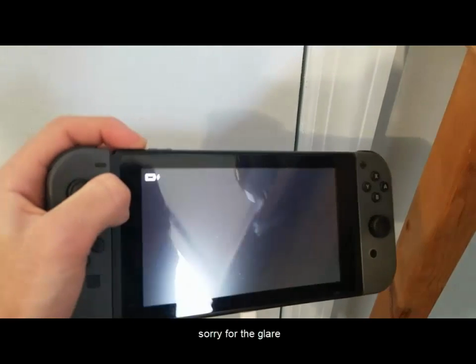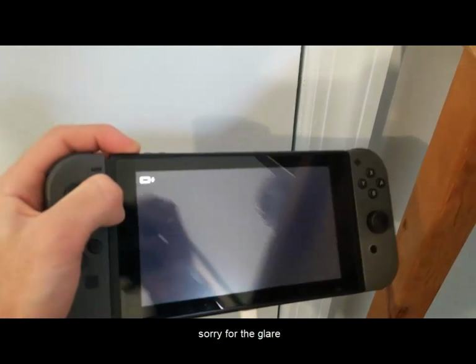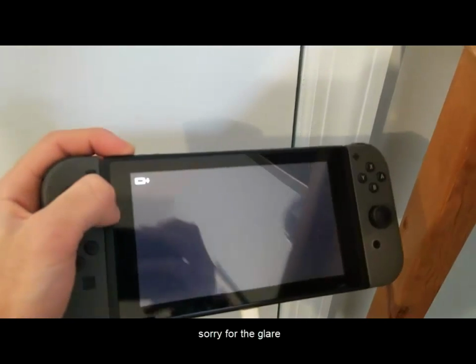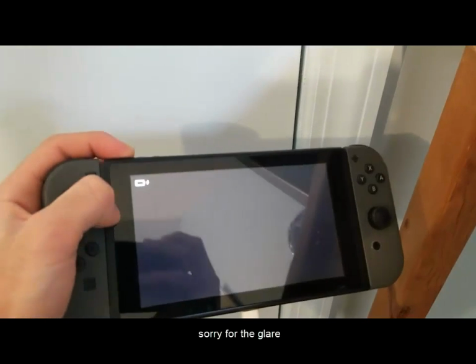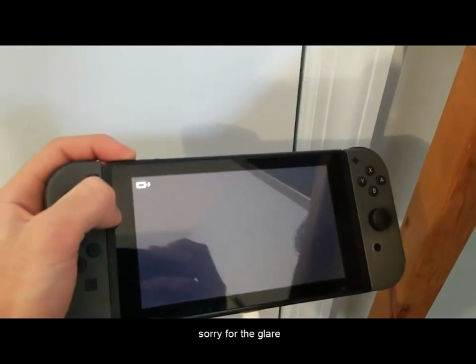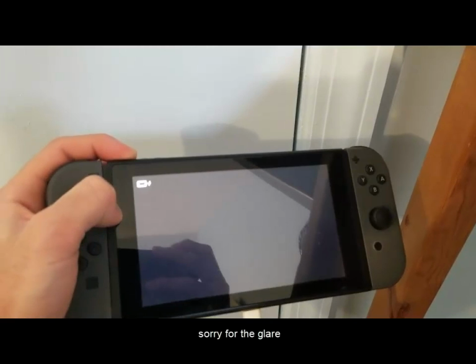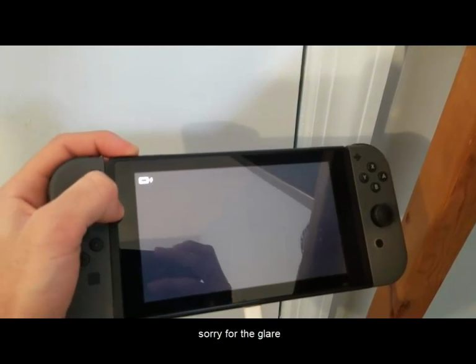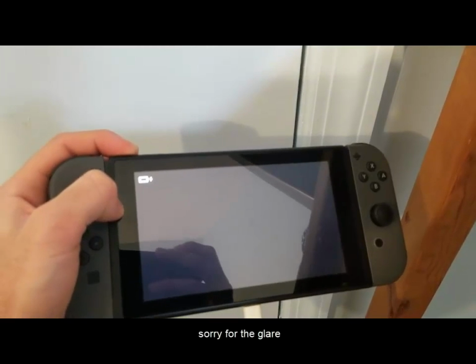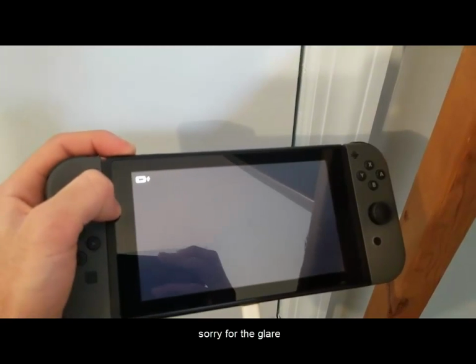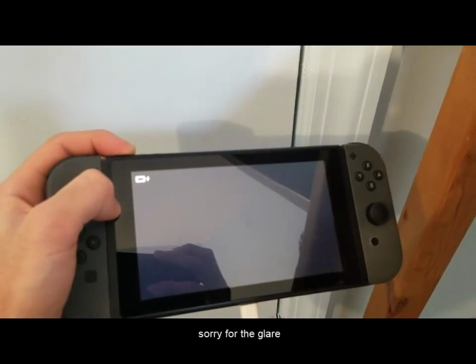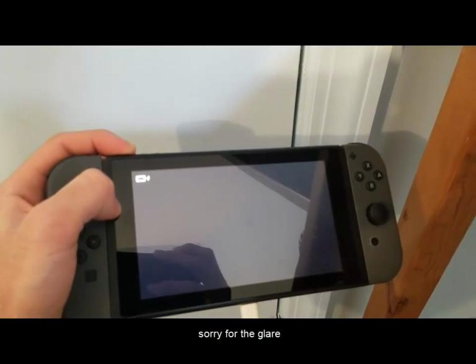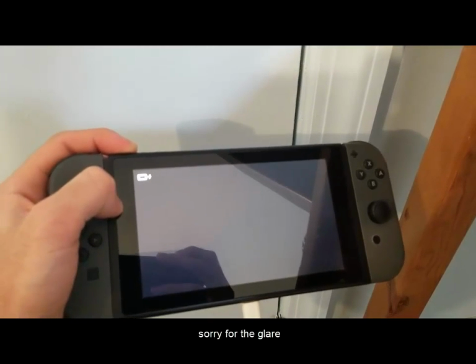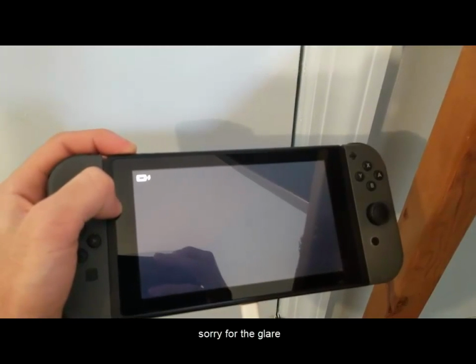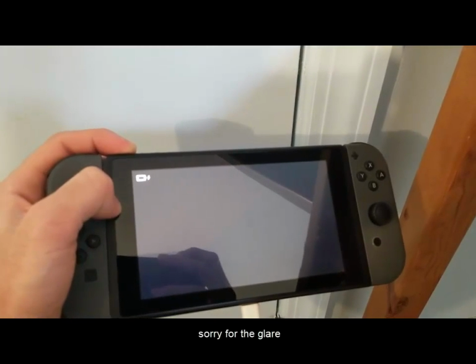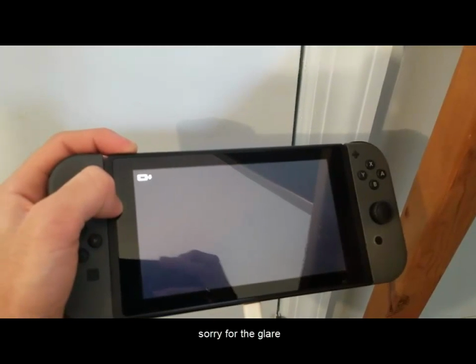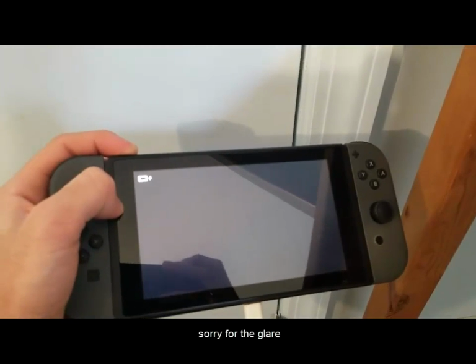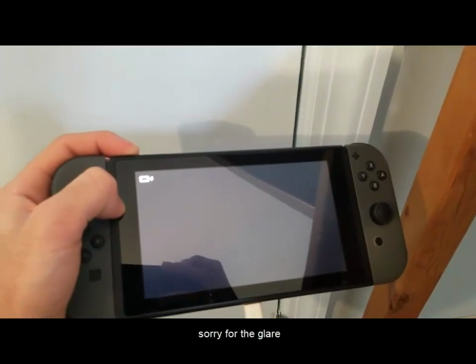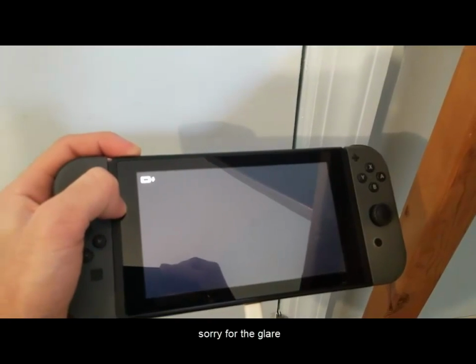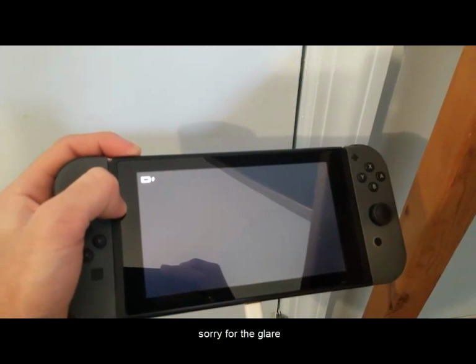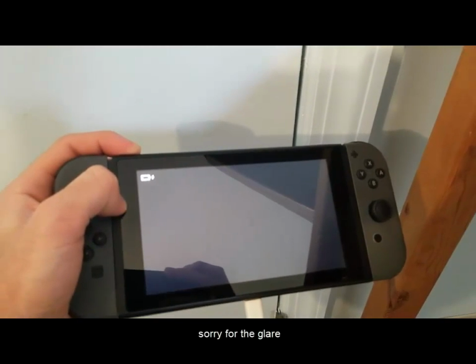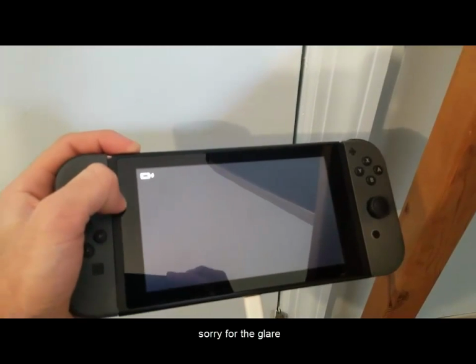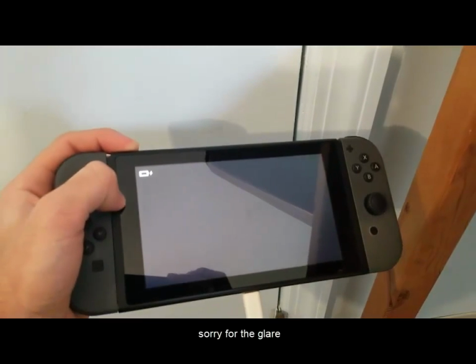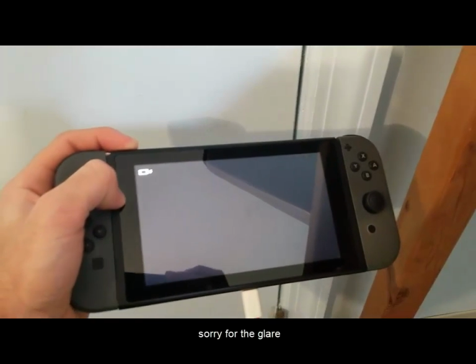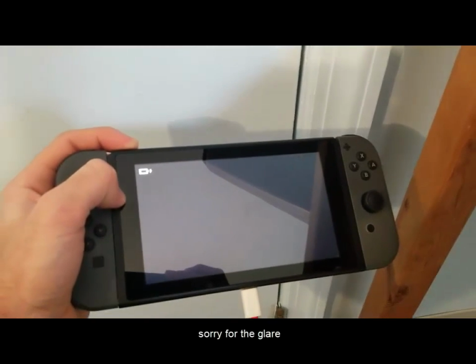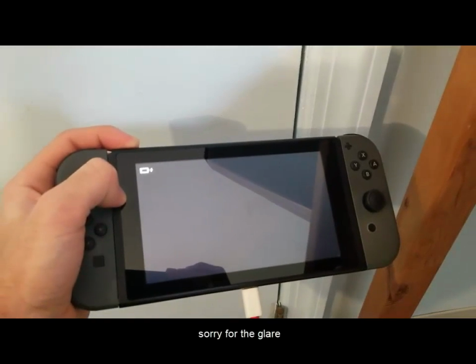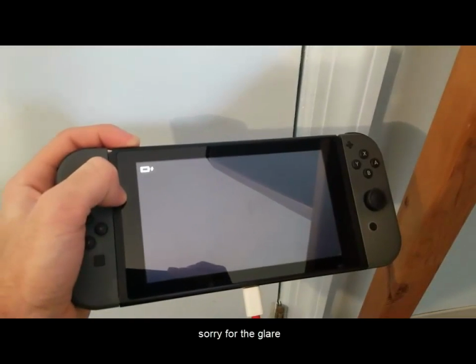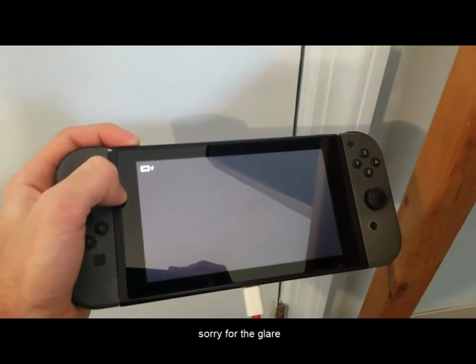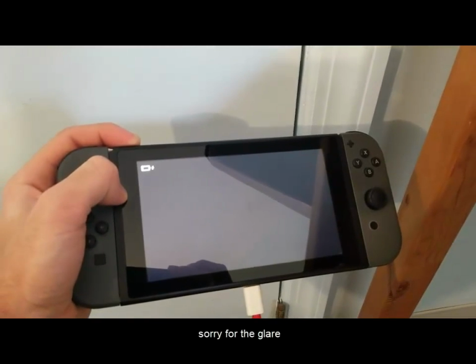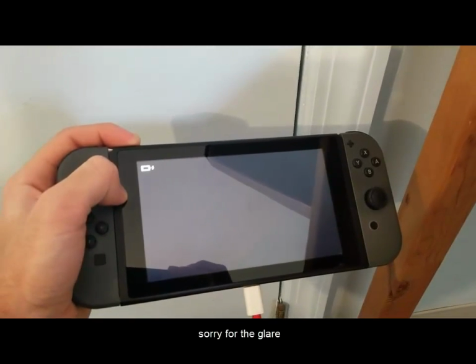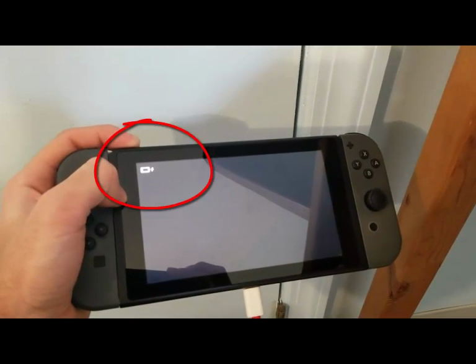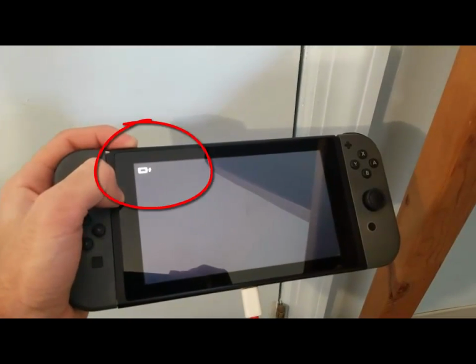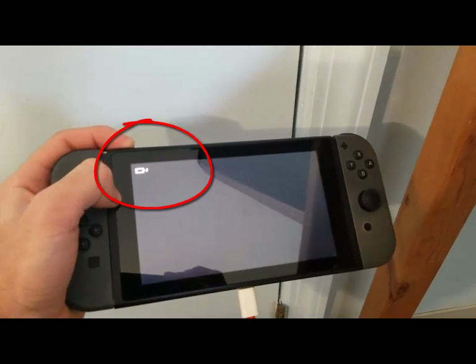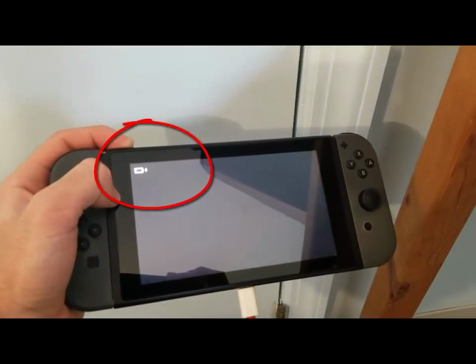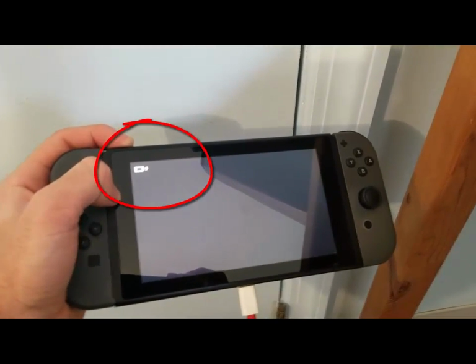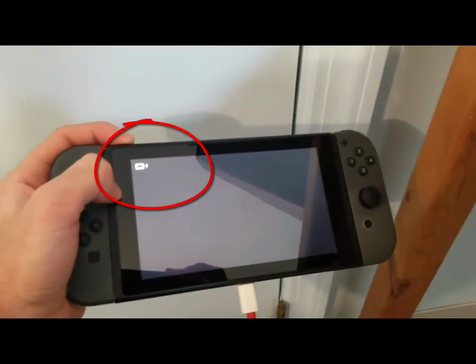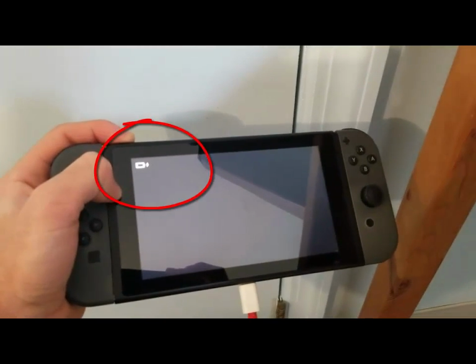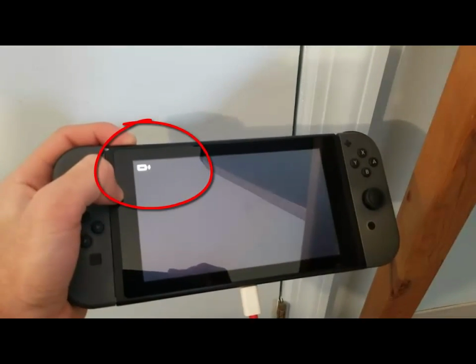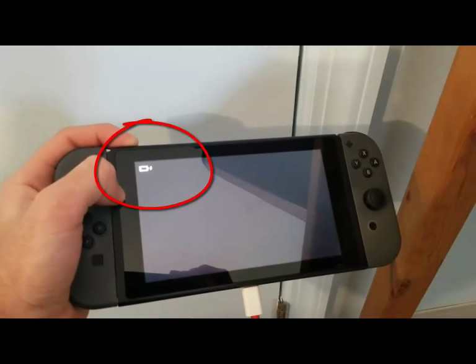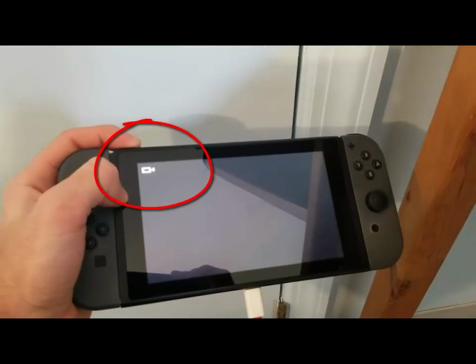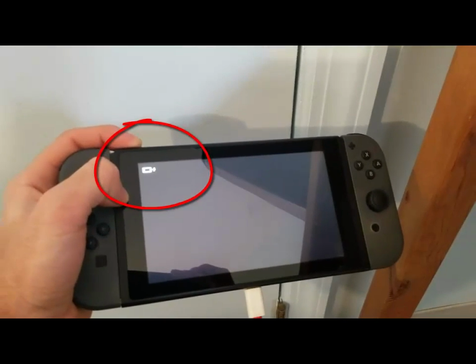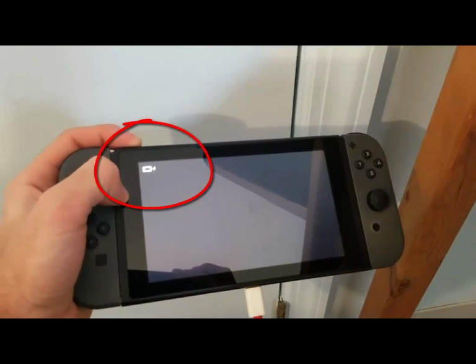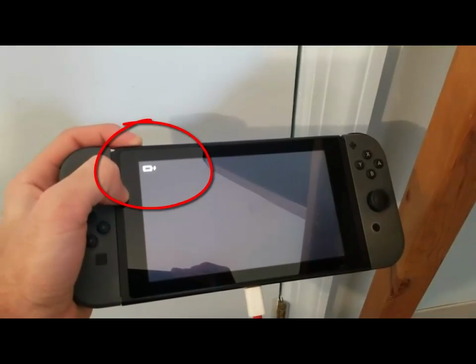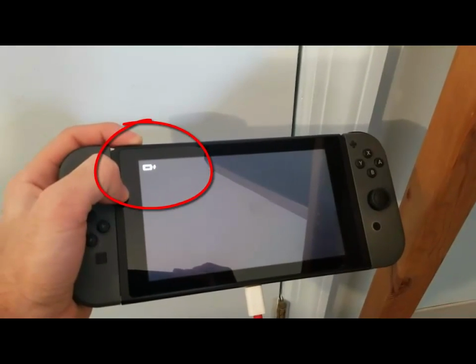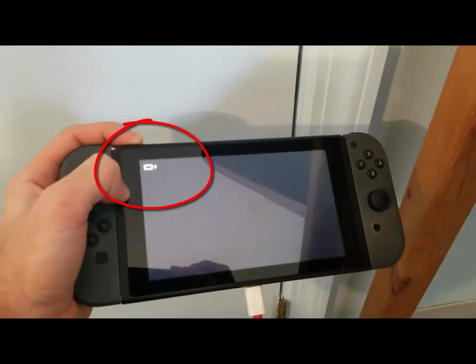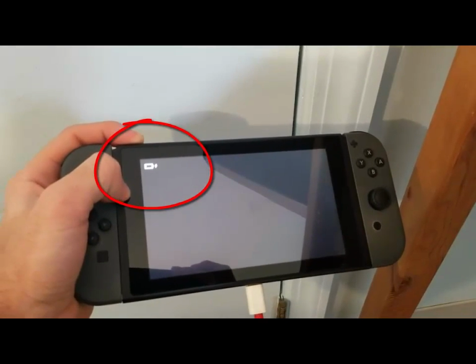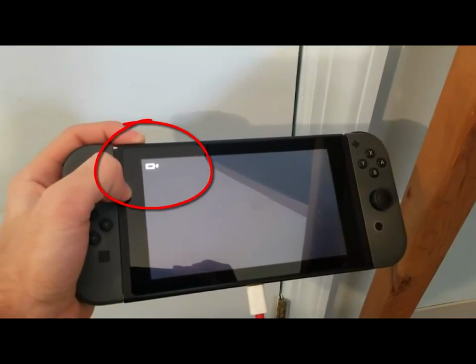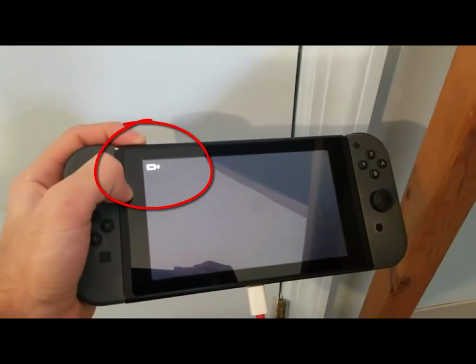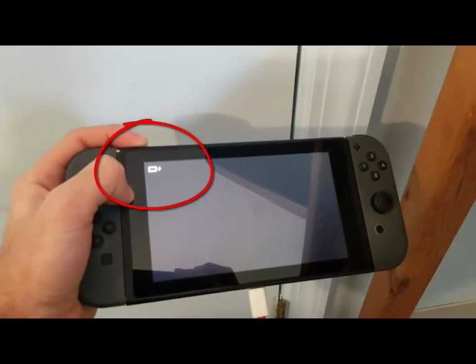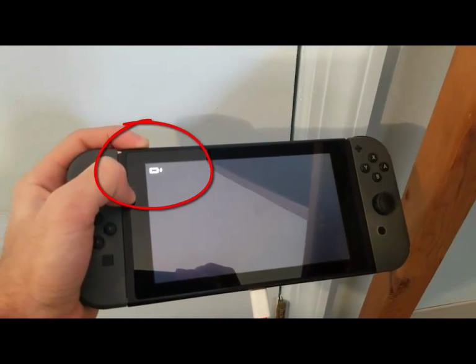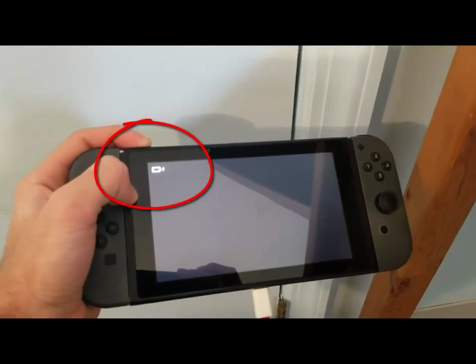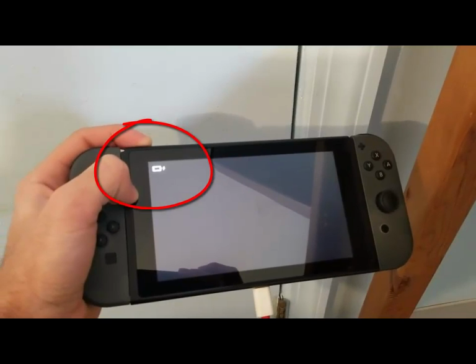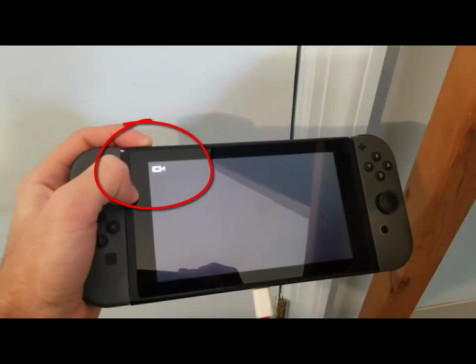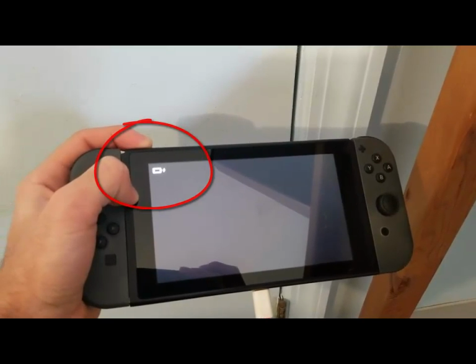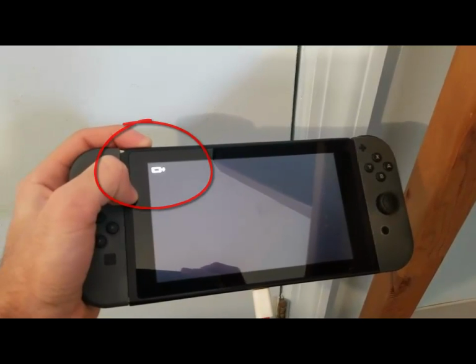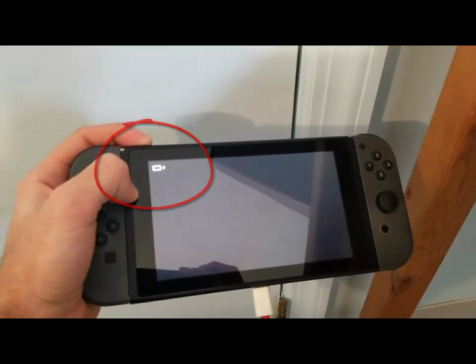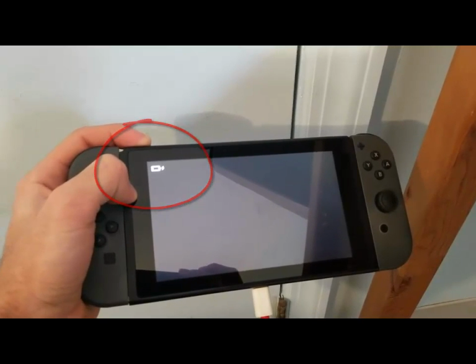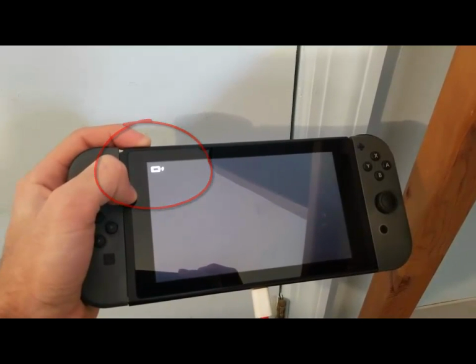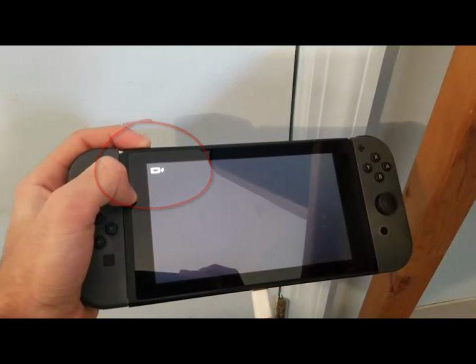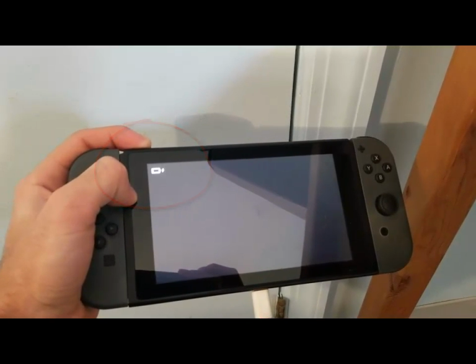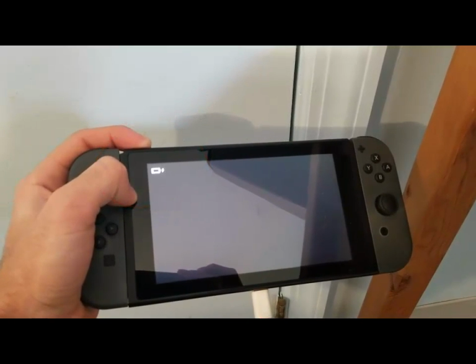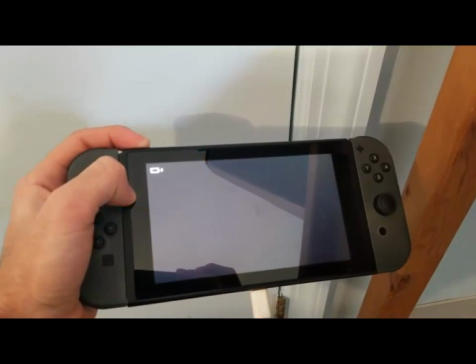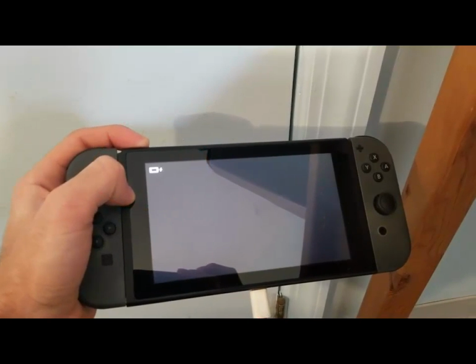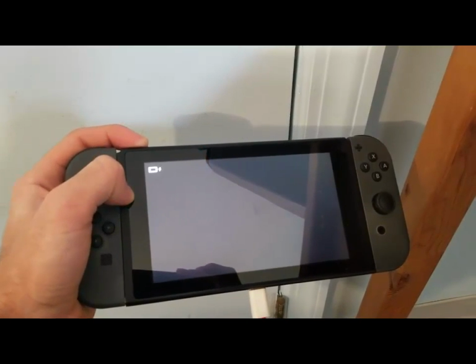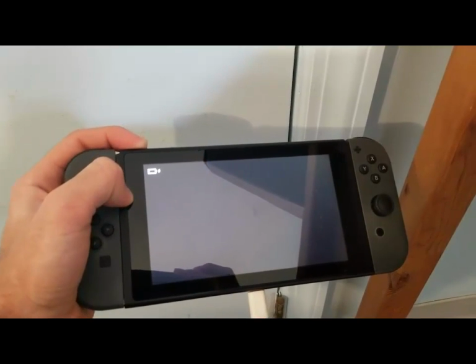You can tell if you have the same issue as me if your Switch has a low battery charging icon and it's been charging for a while and refuses to turn on.